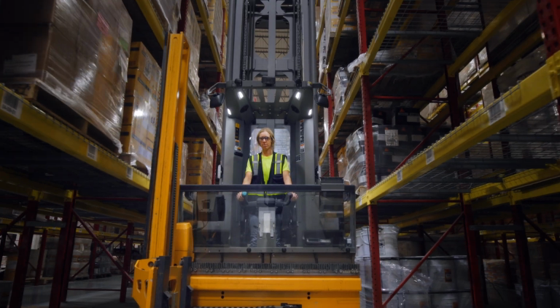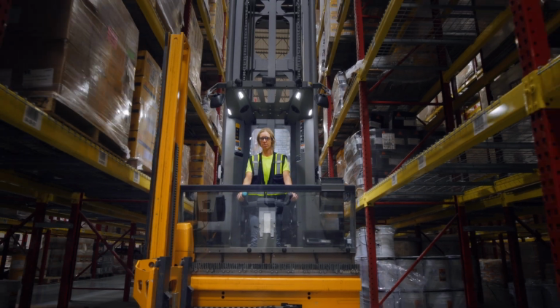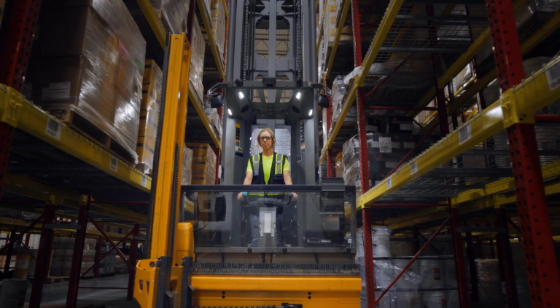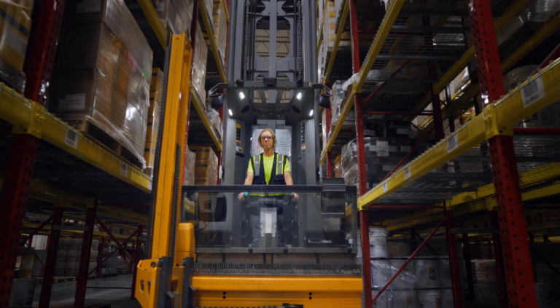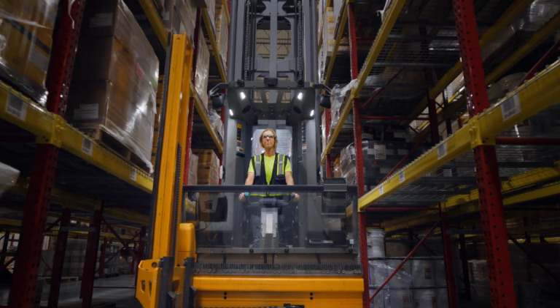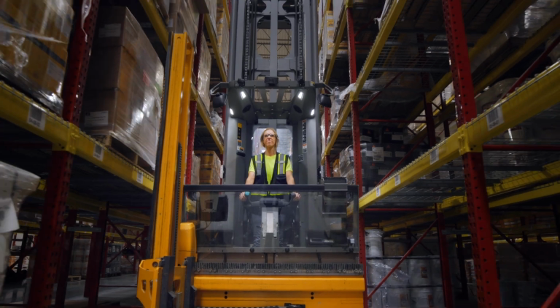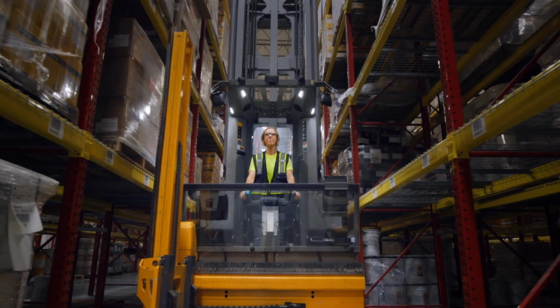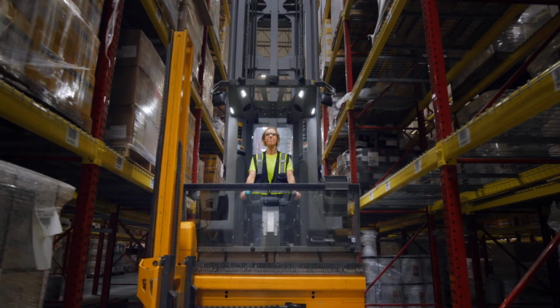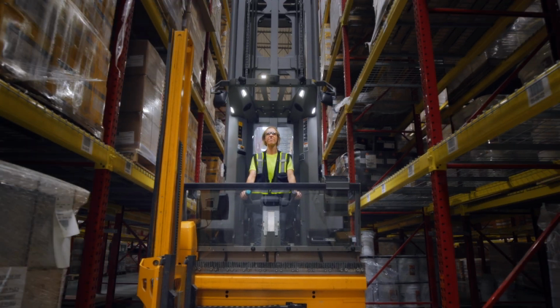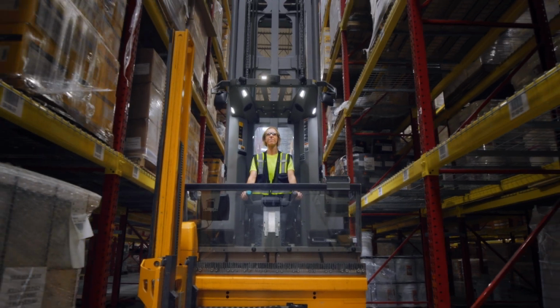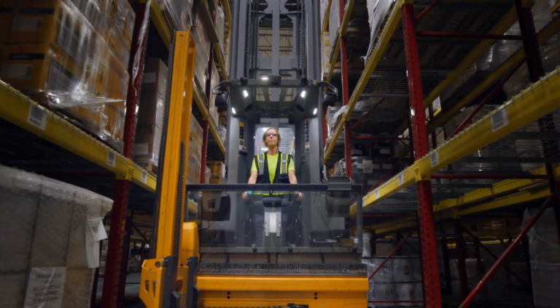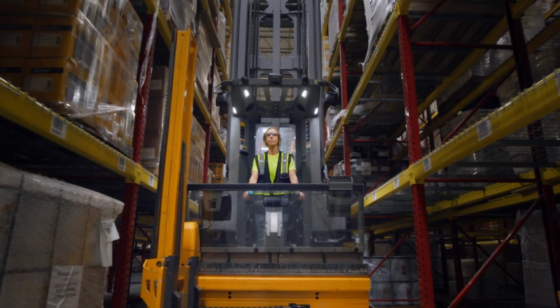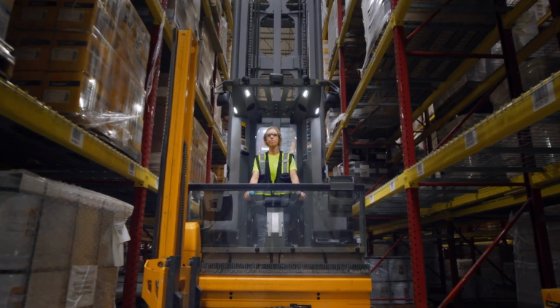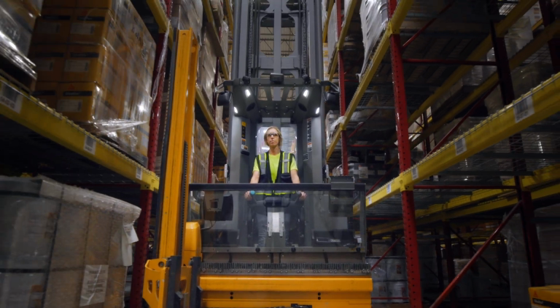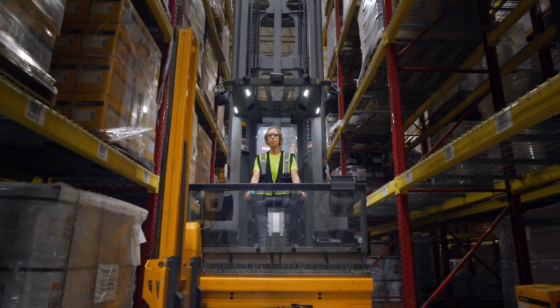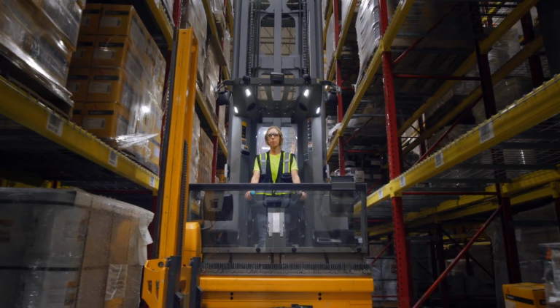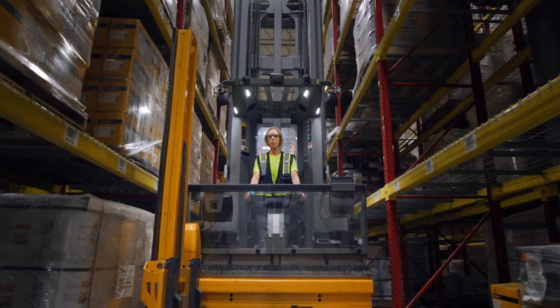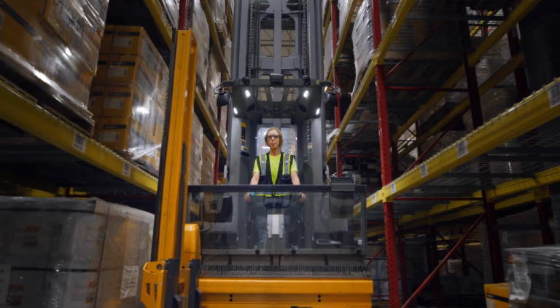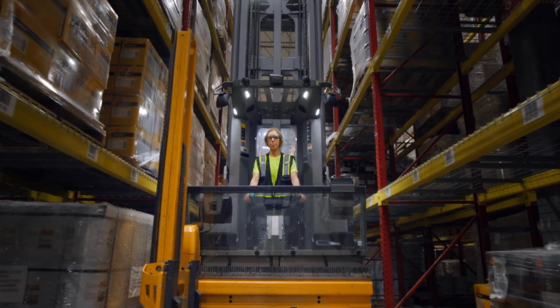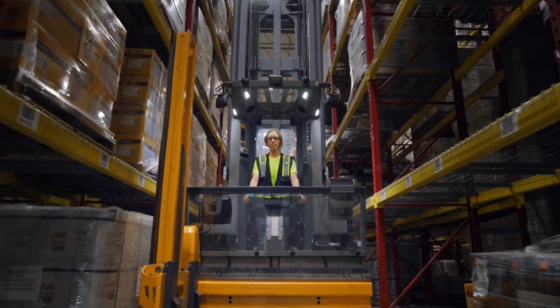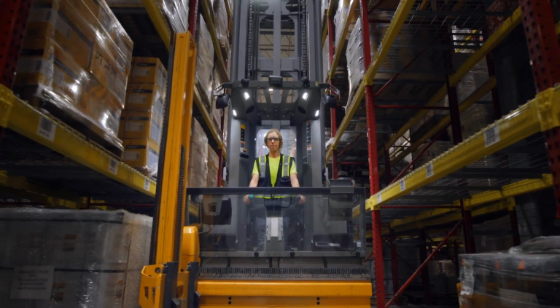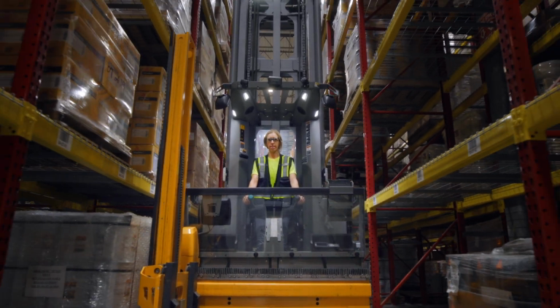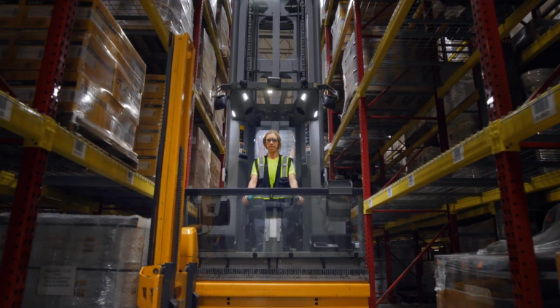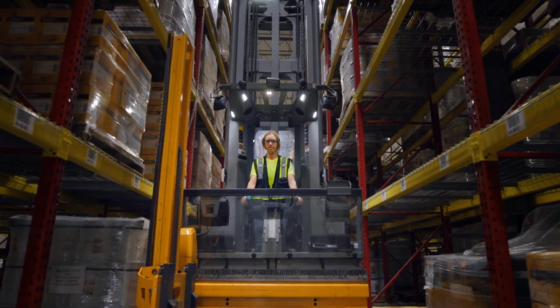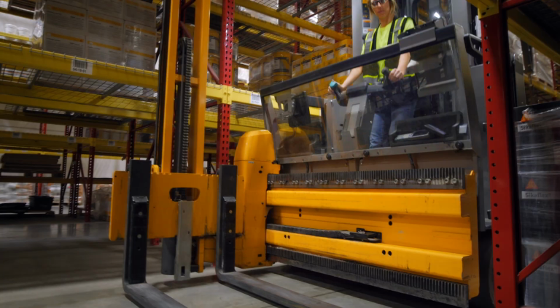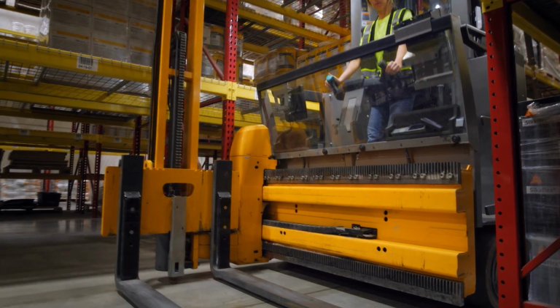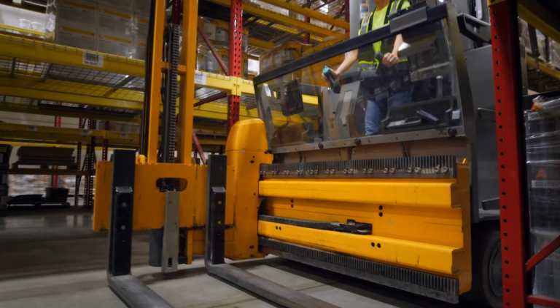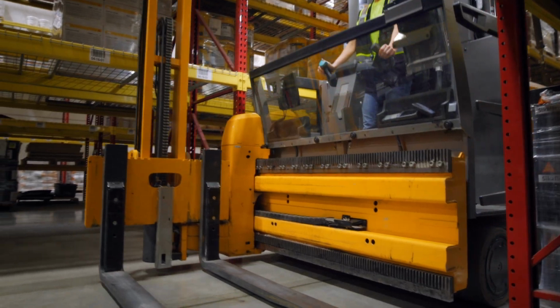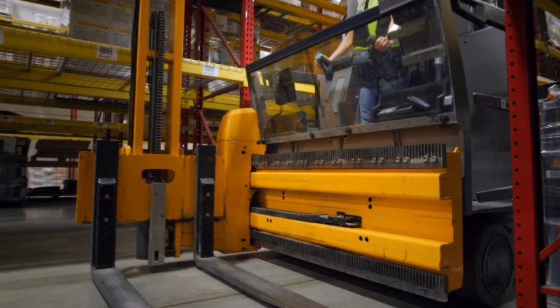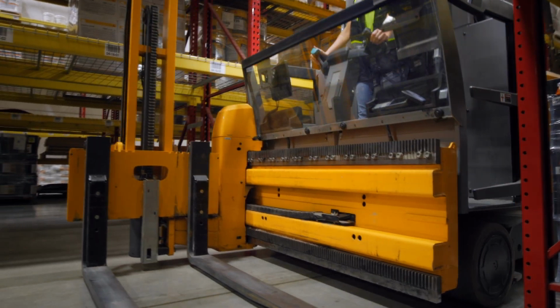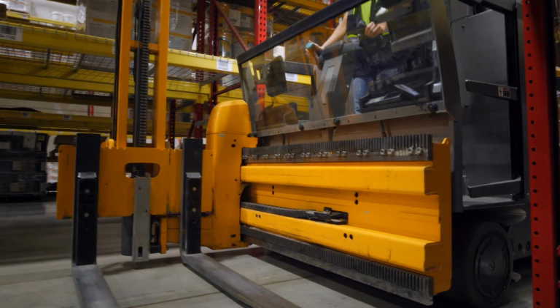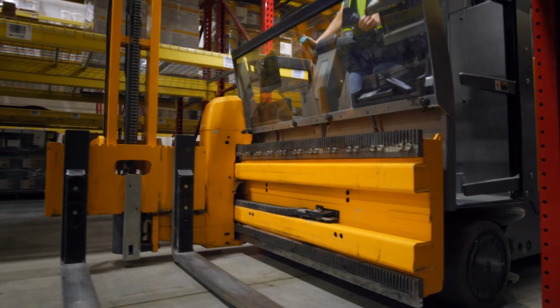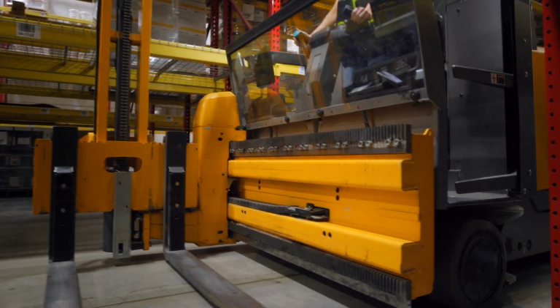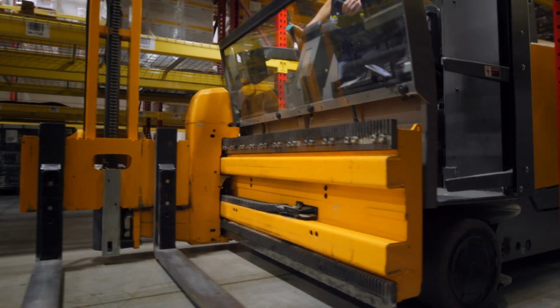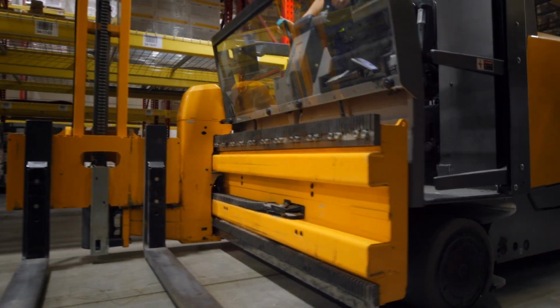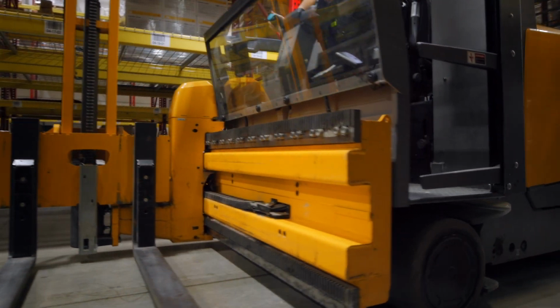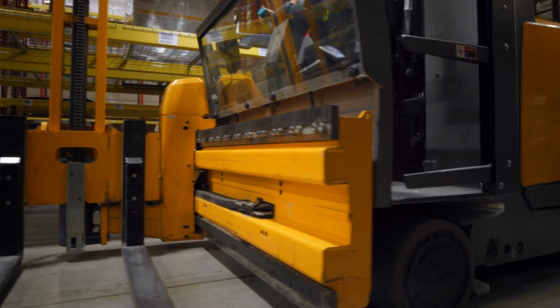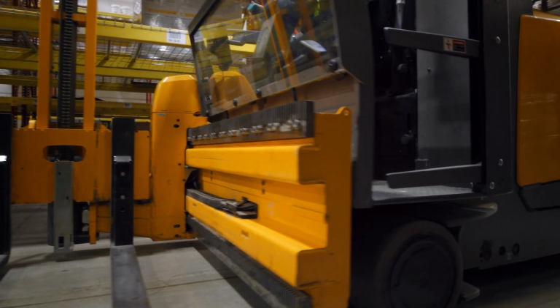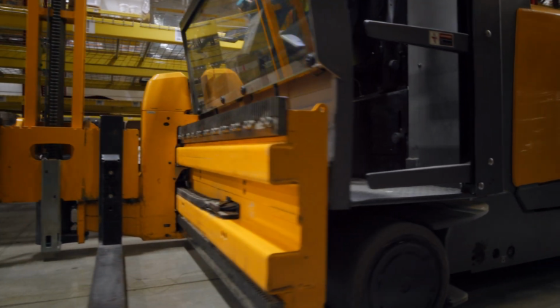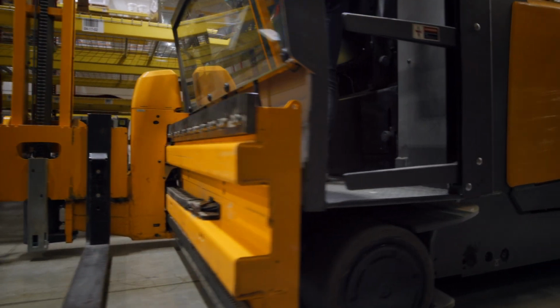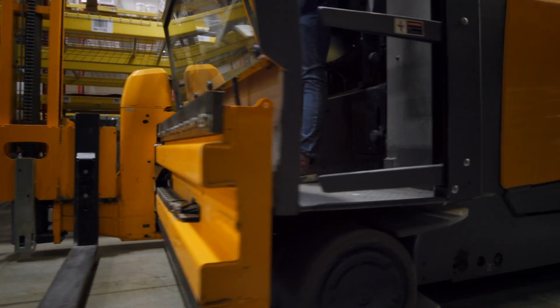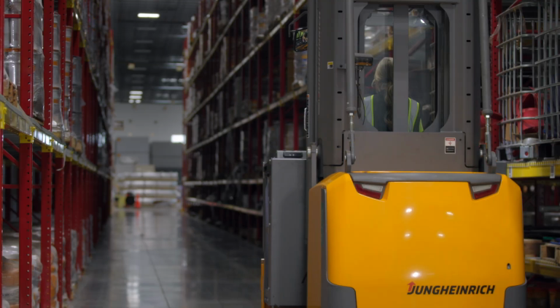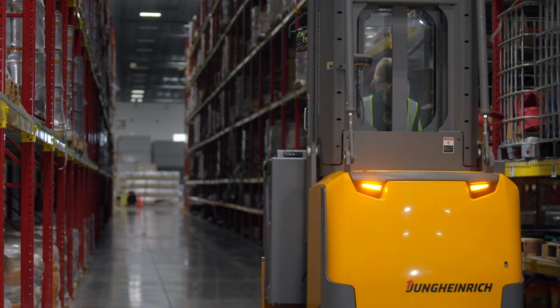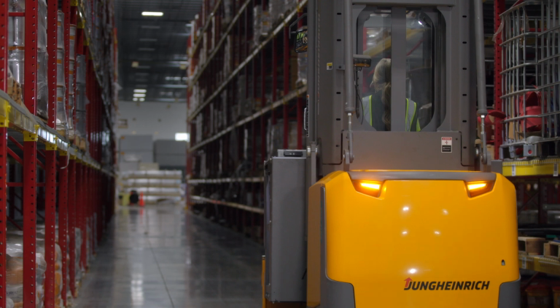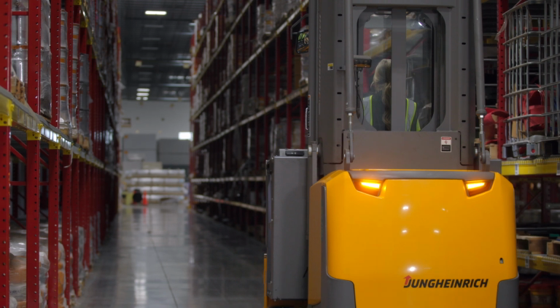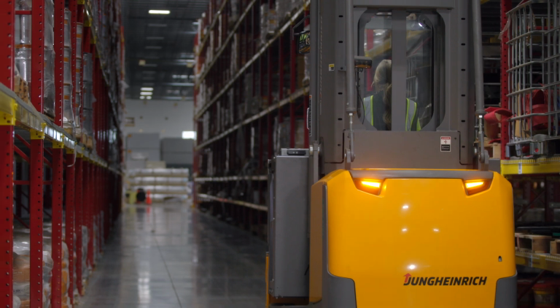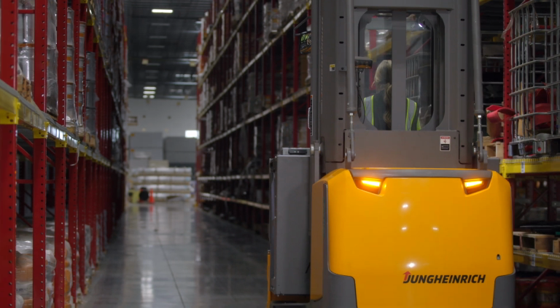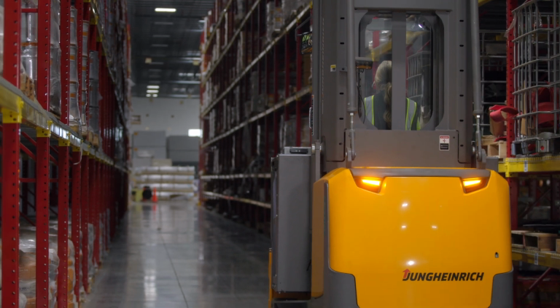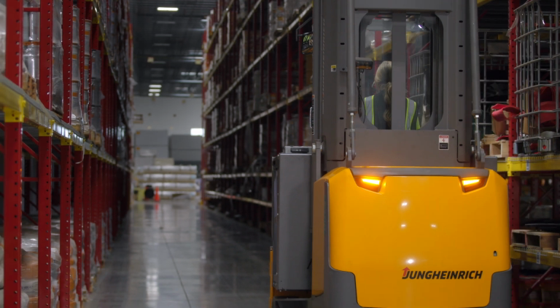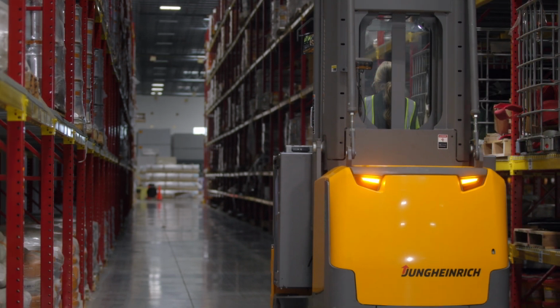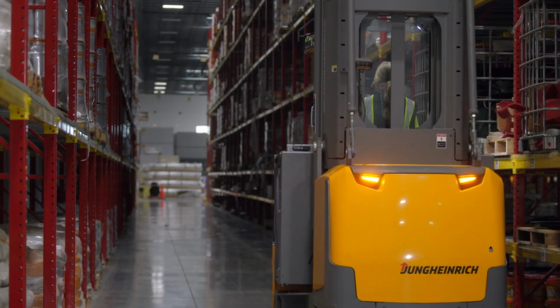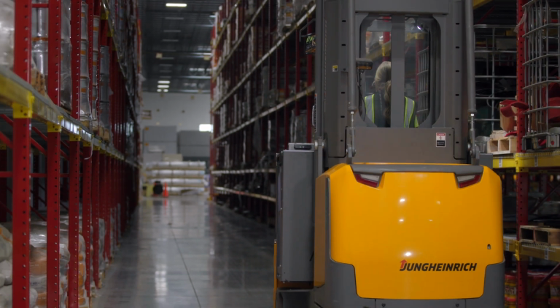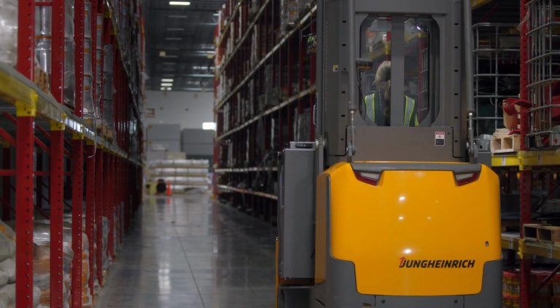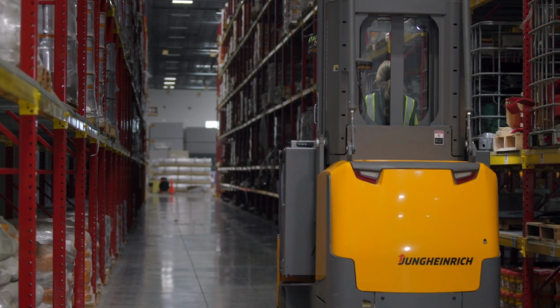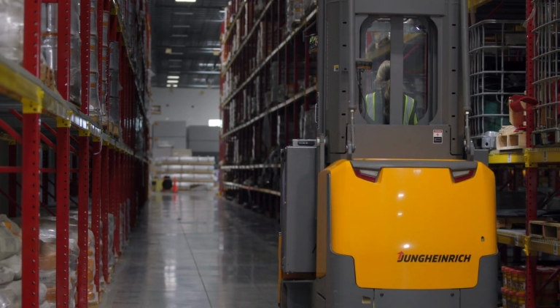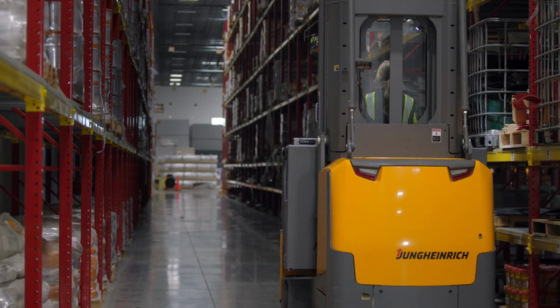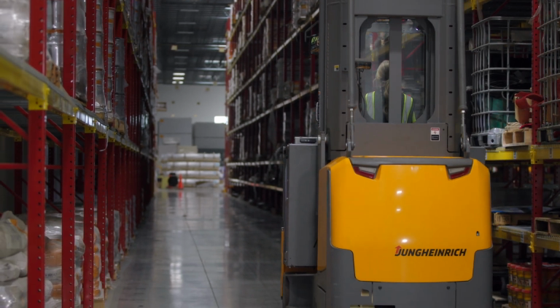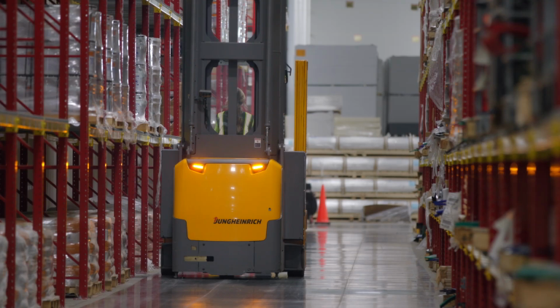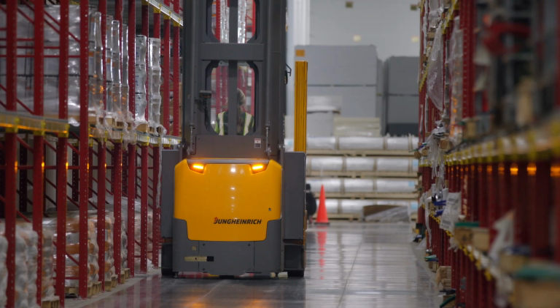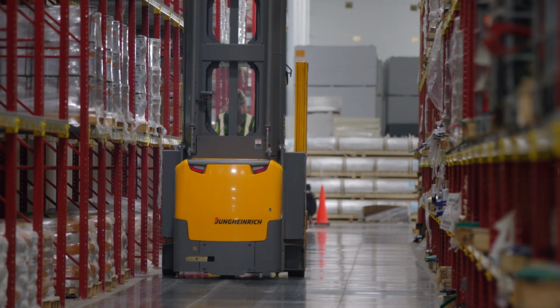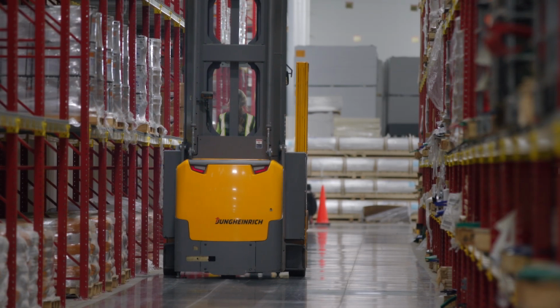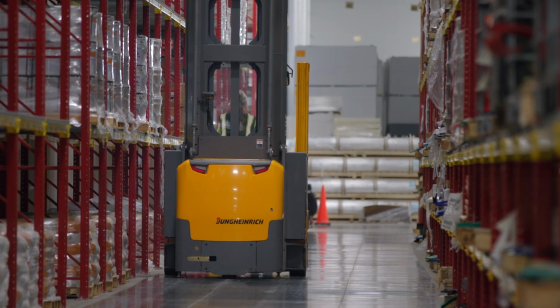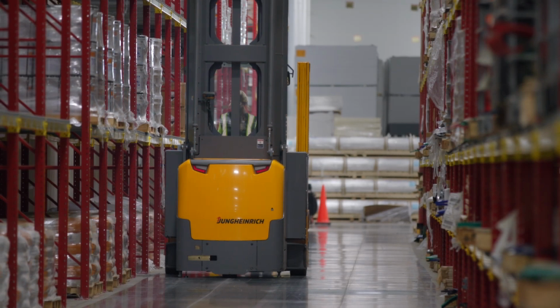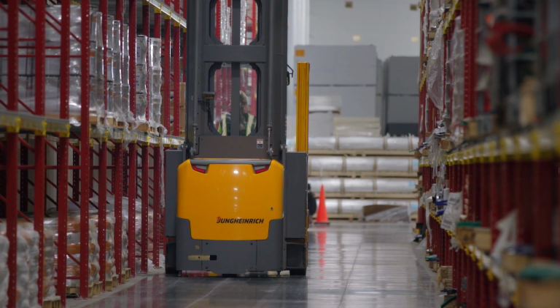Onboarding new operators is easy thanks to the warehouse navigation. Even an inexperienced operator is performing at a highly skilled level.